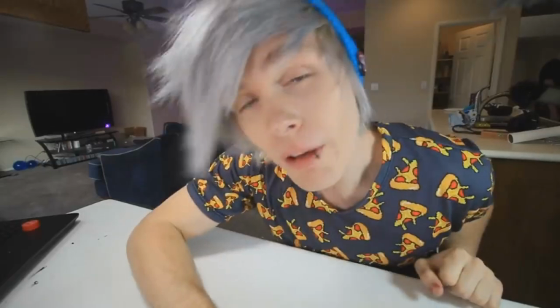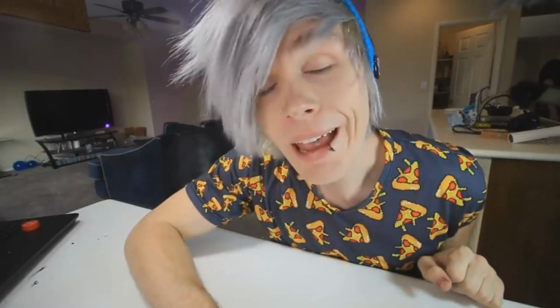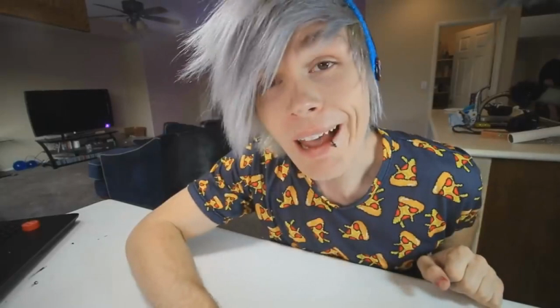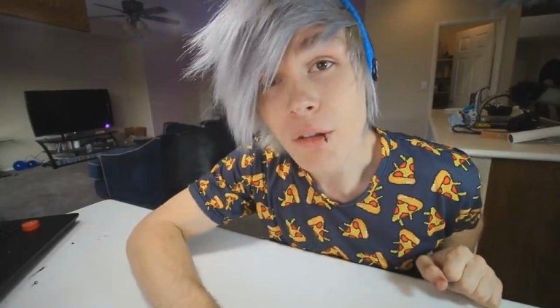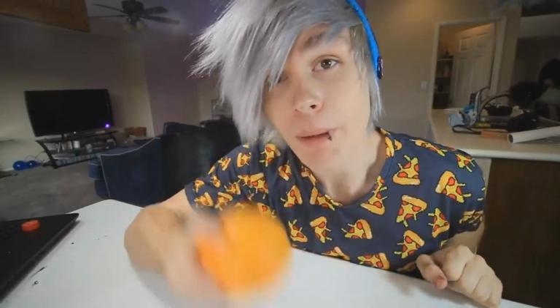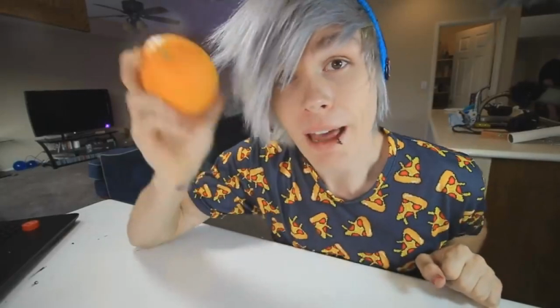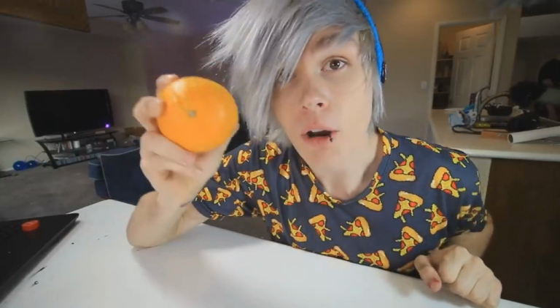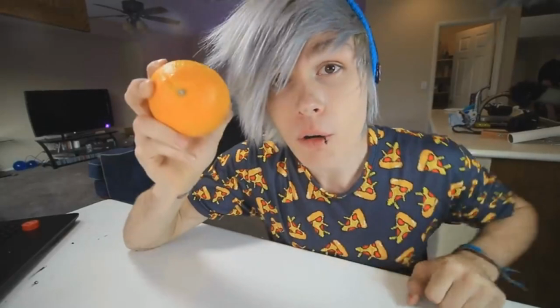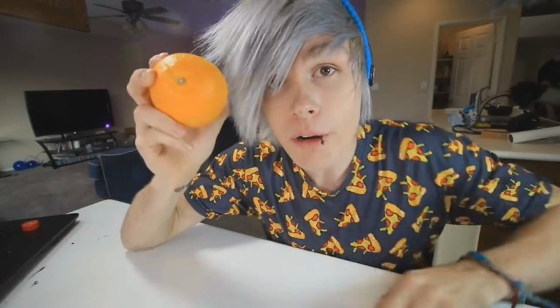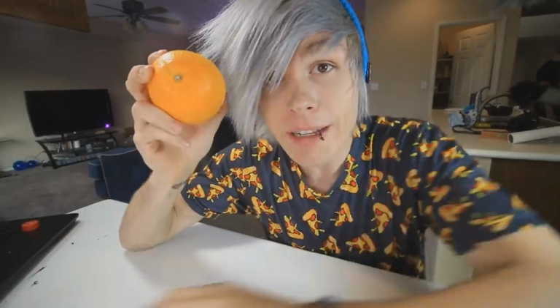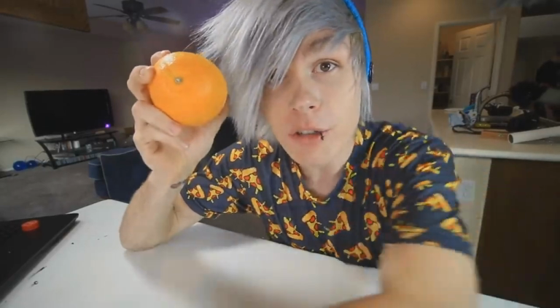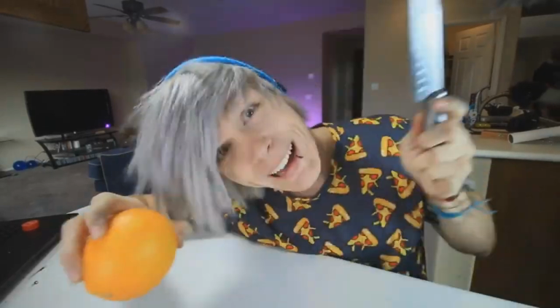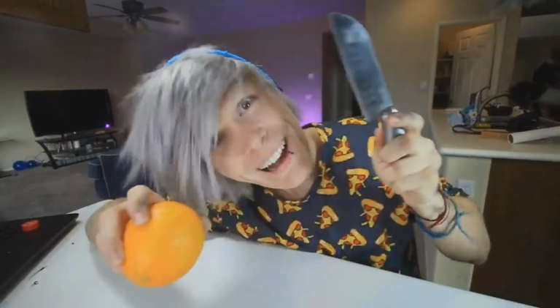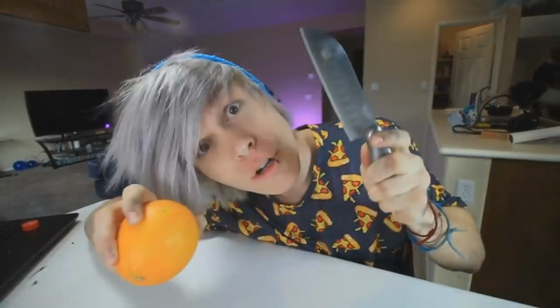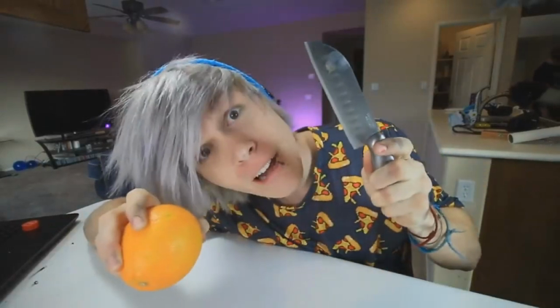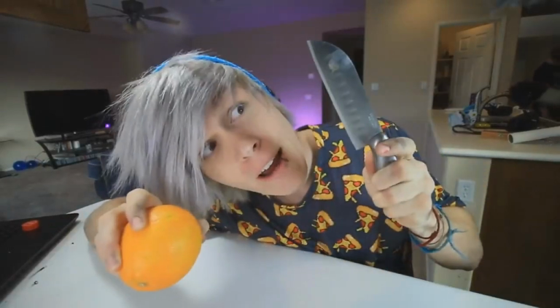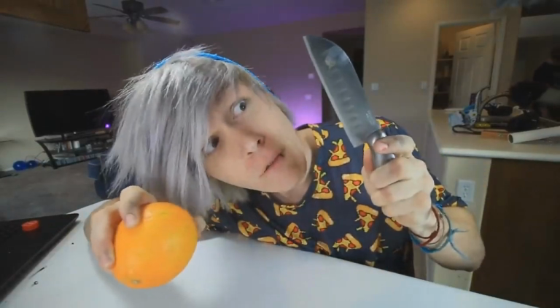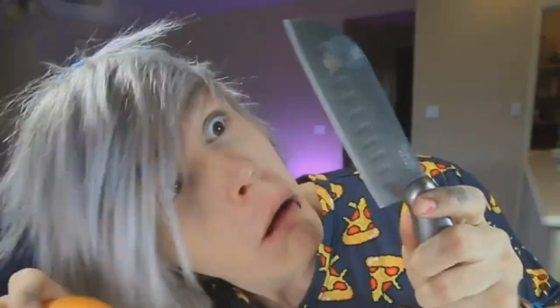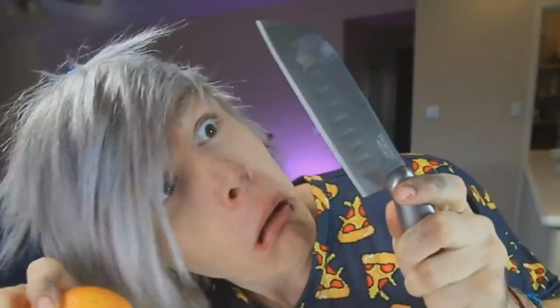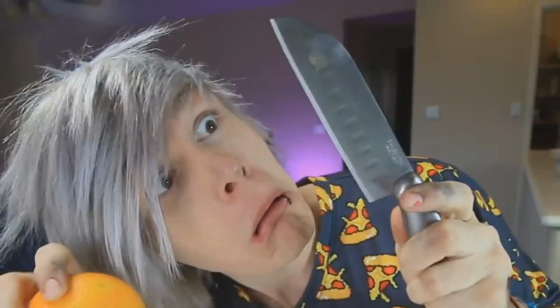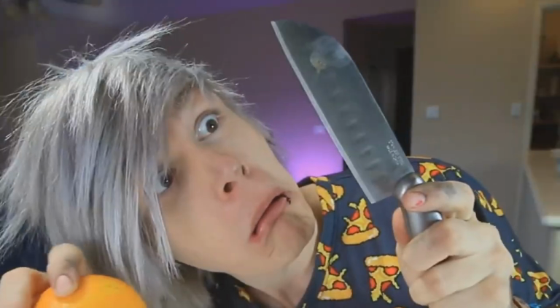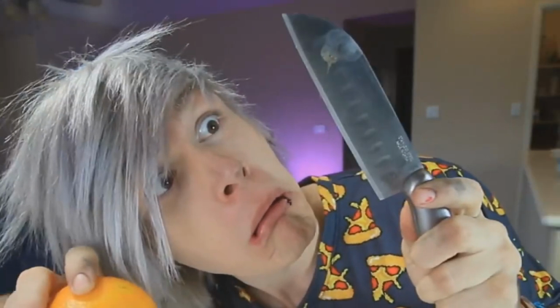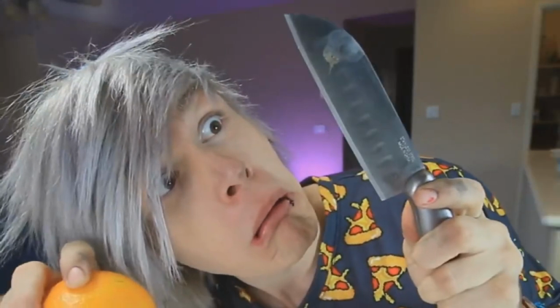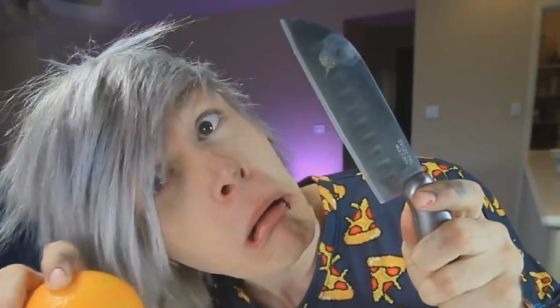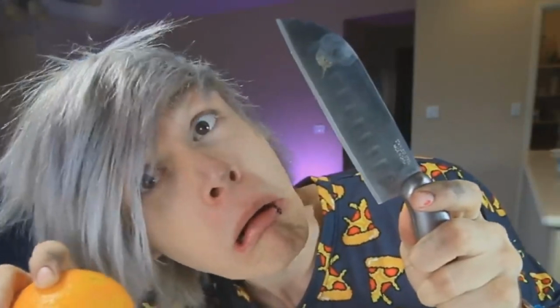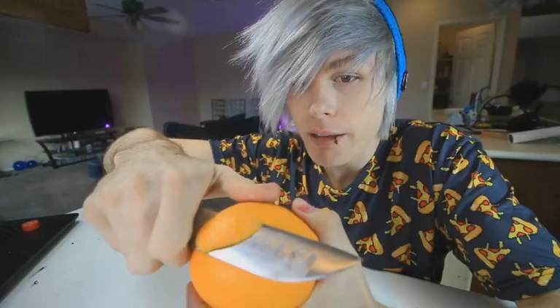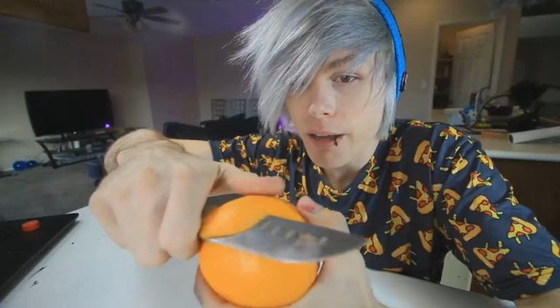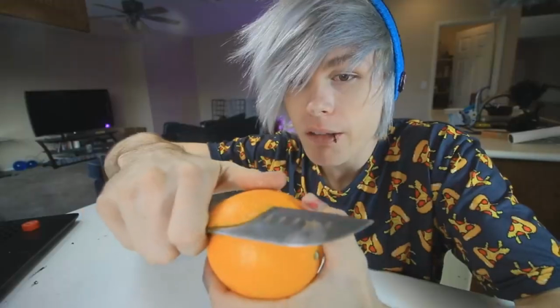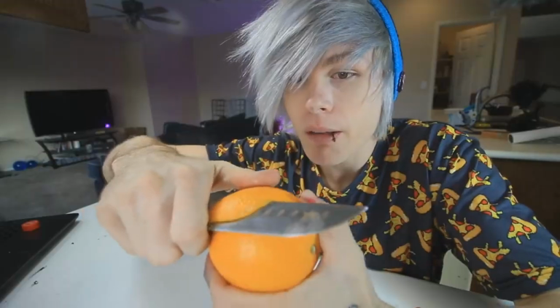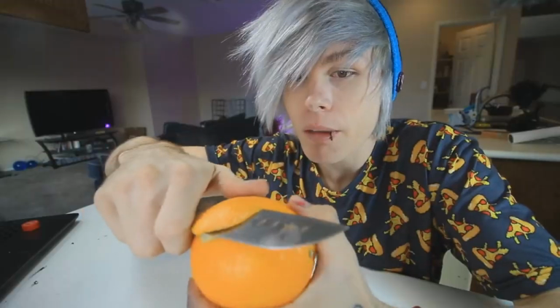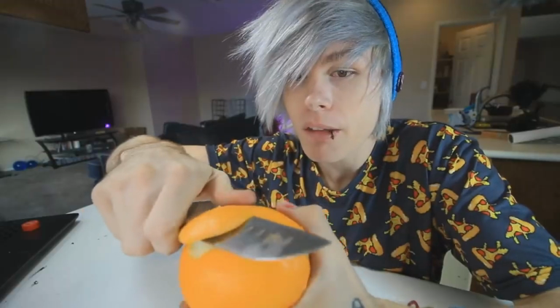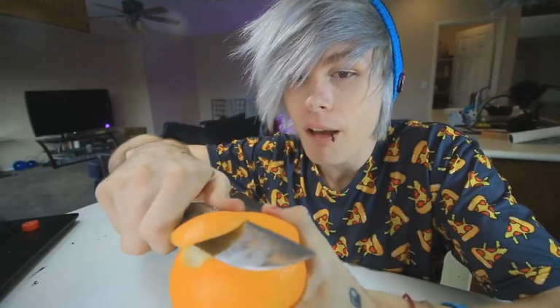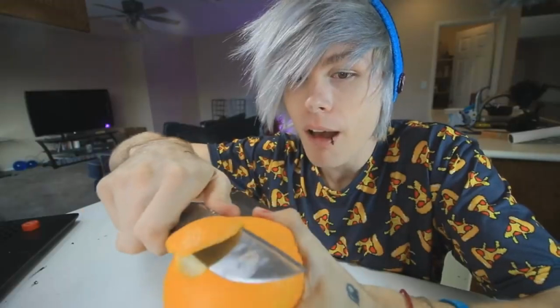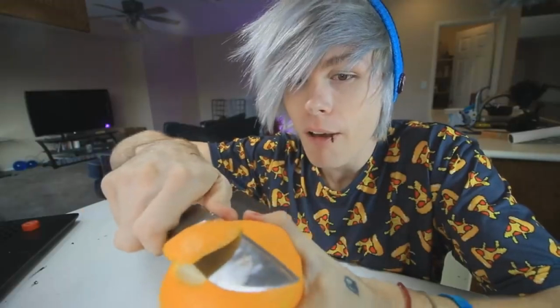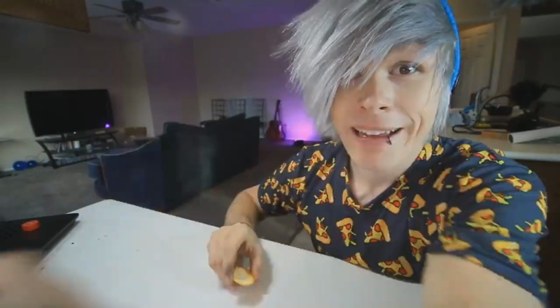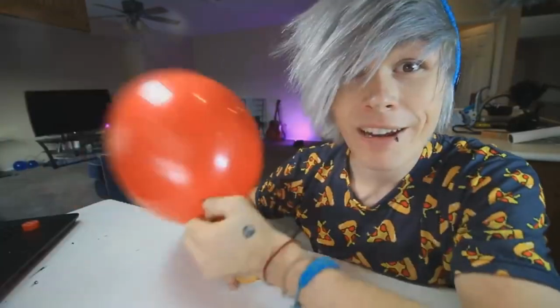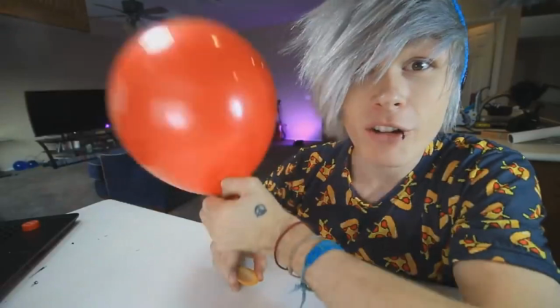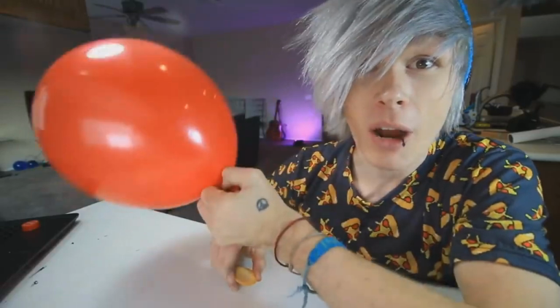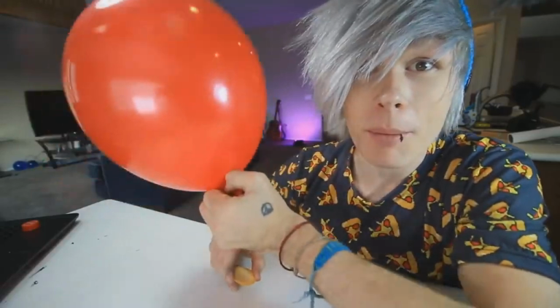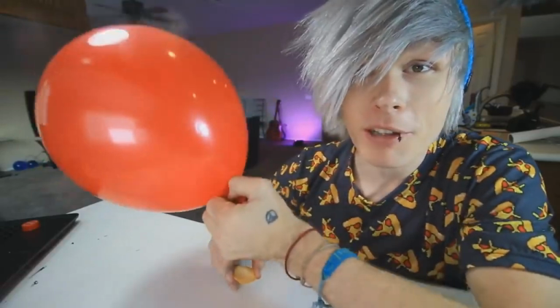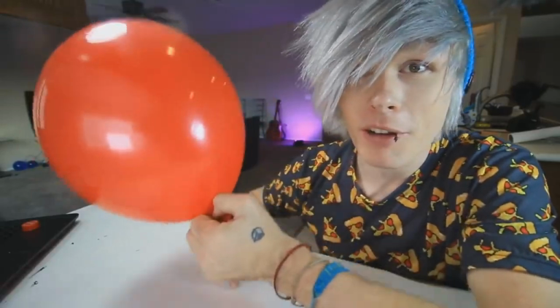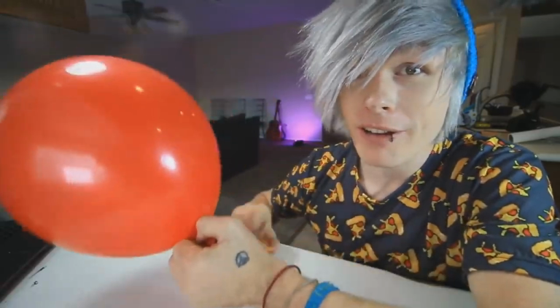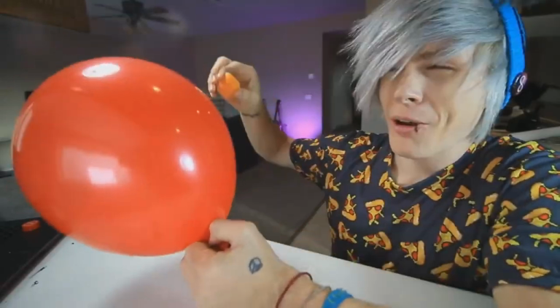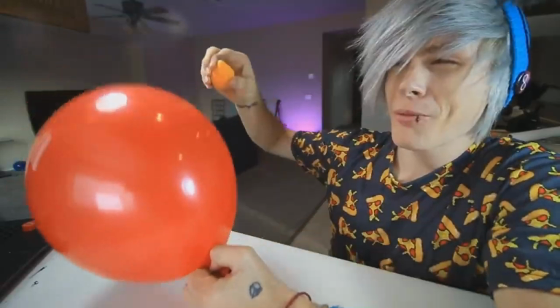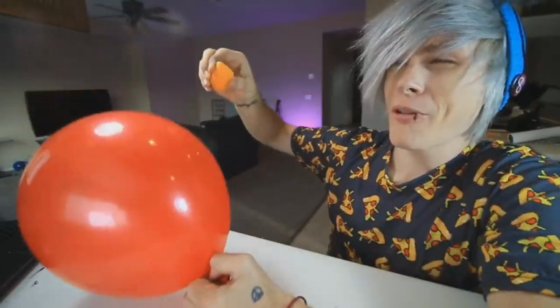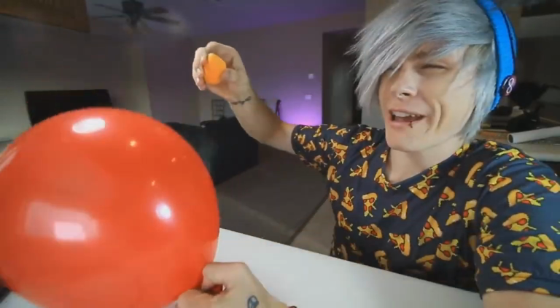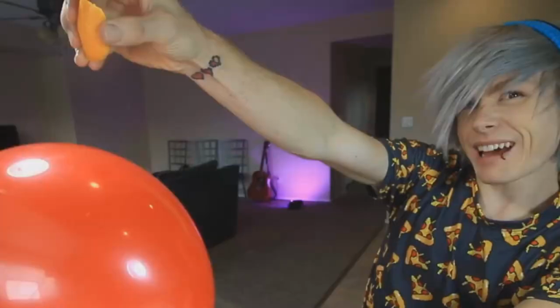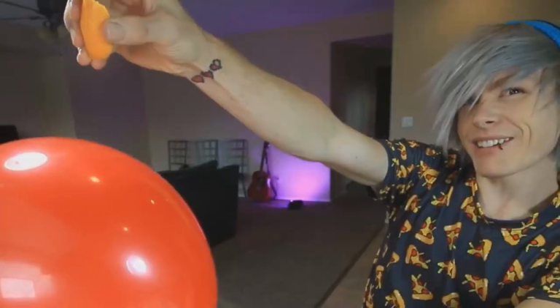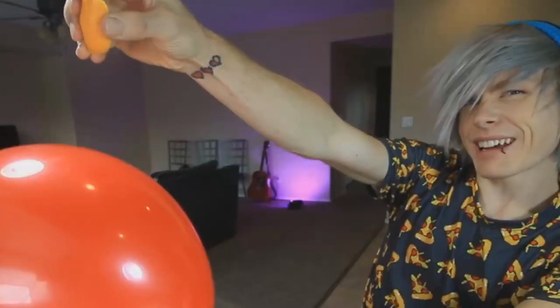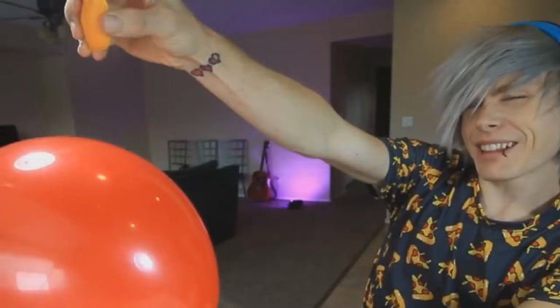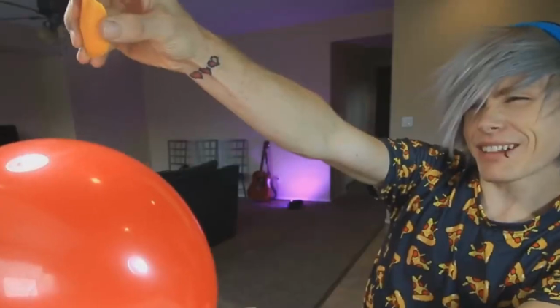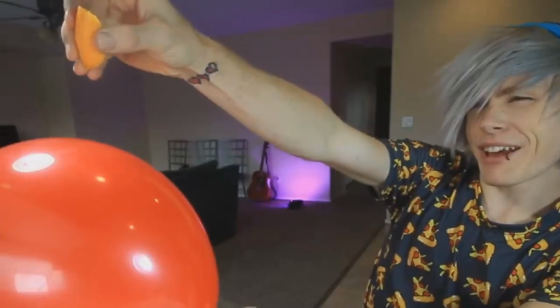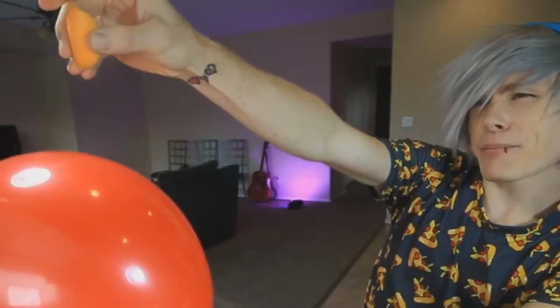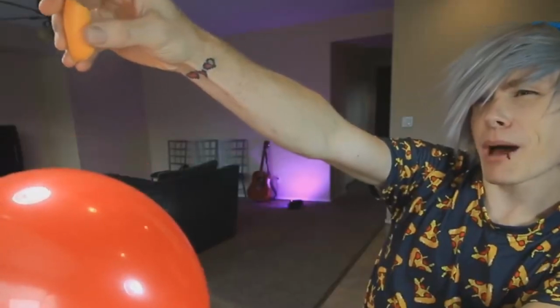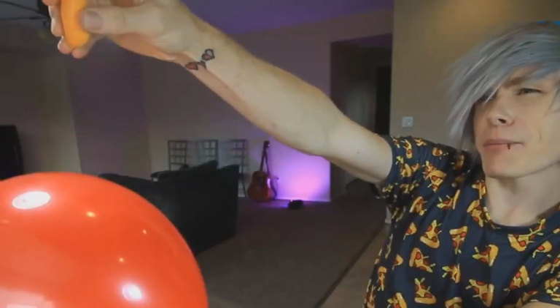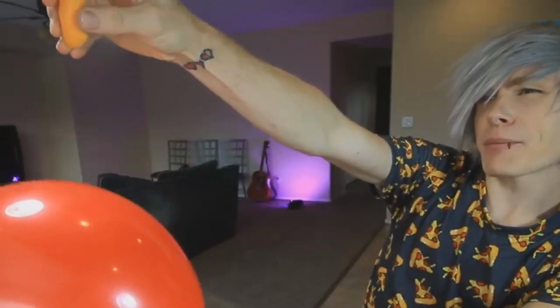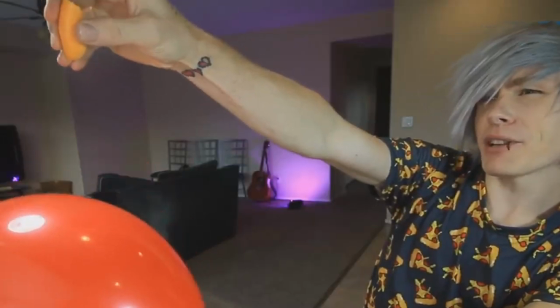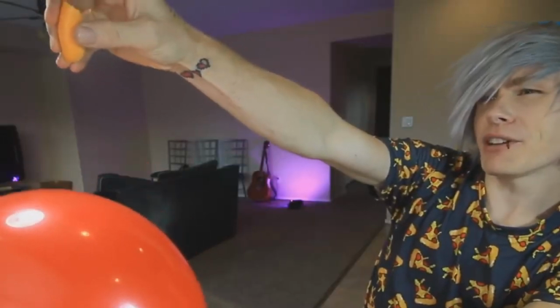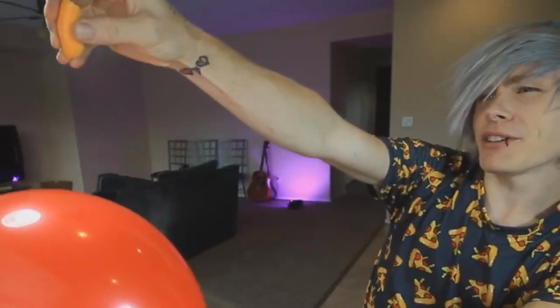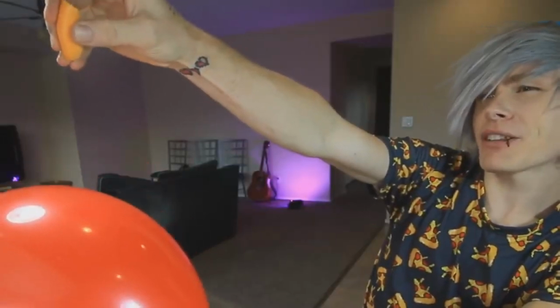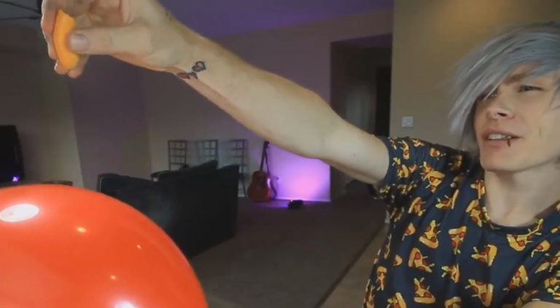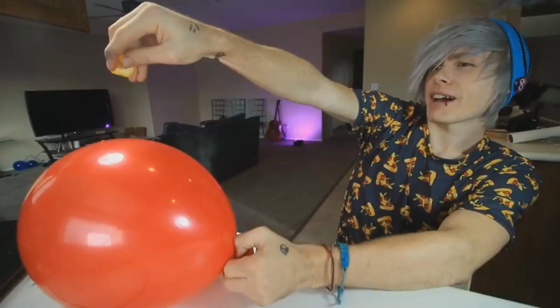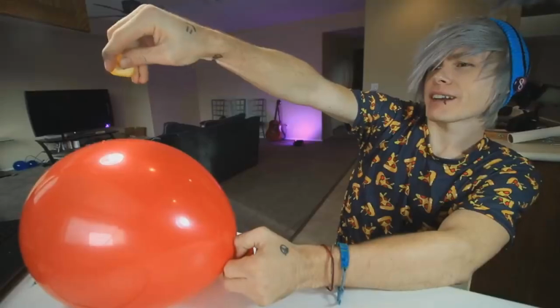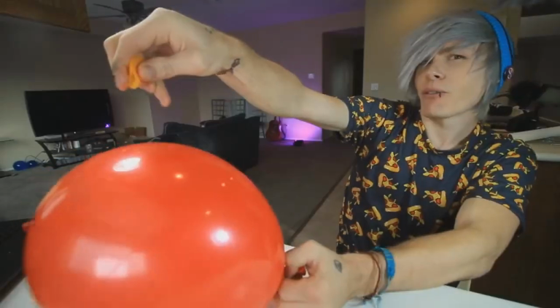Okay guys, so we got our orange, we got our knife — go ahead and cut some of this off. Here's our balloon. Oh boy, I don't like the sound of popping balloons. Oh god.